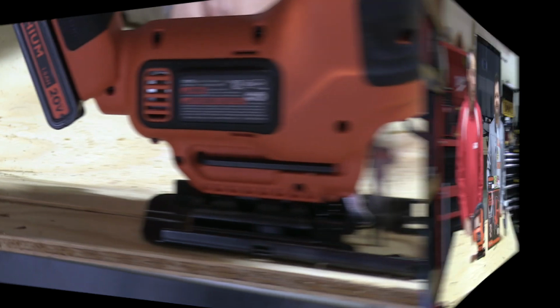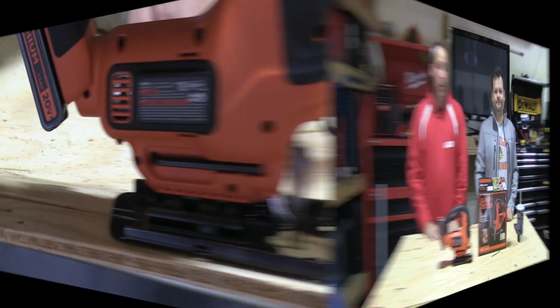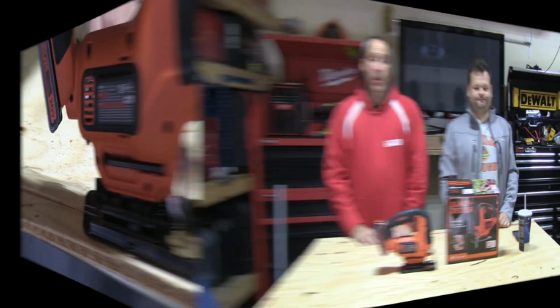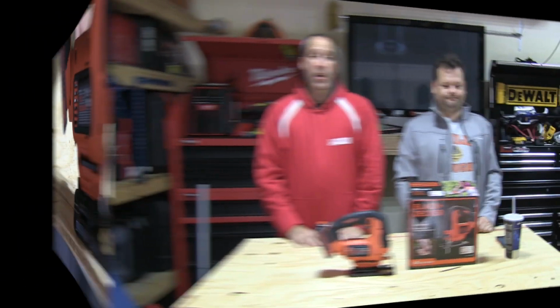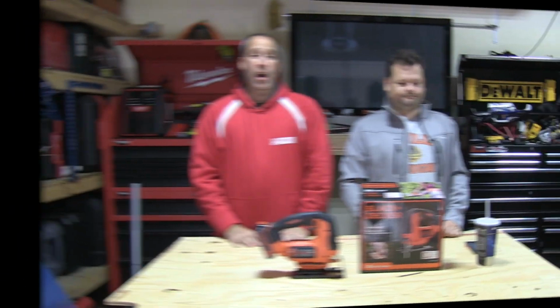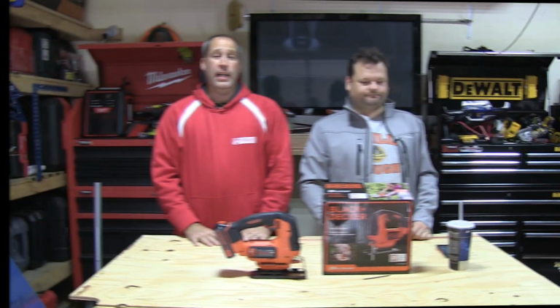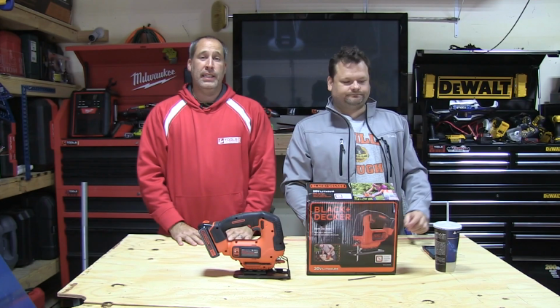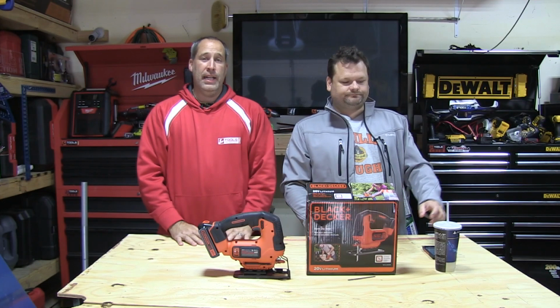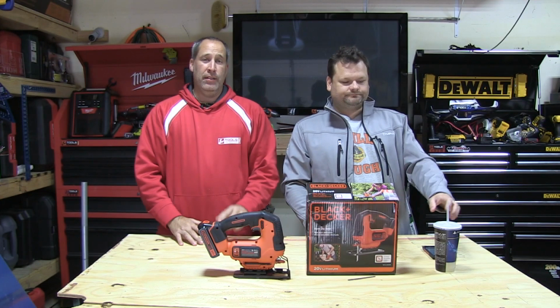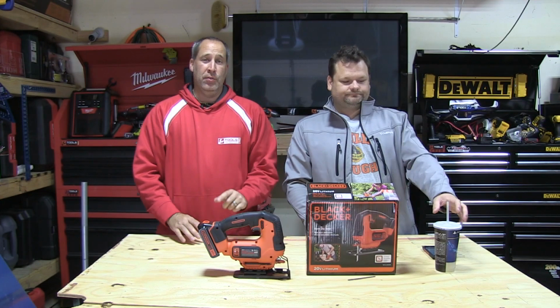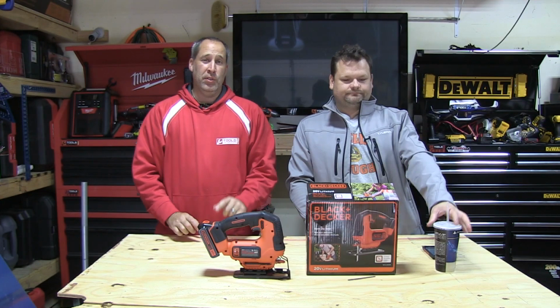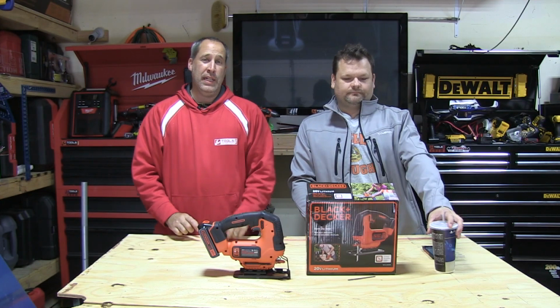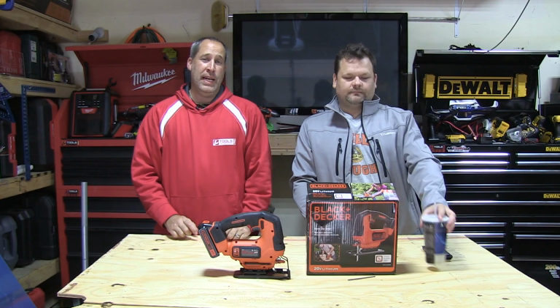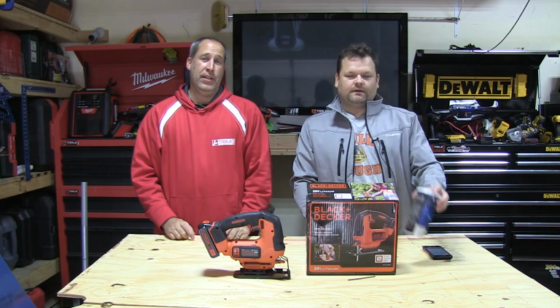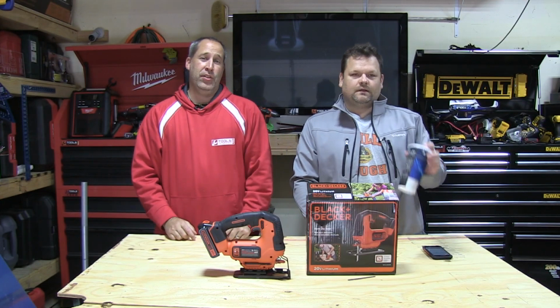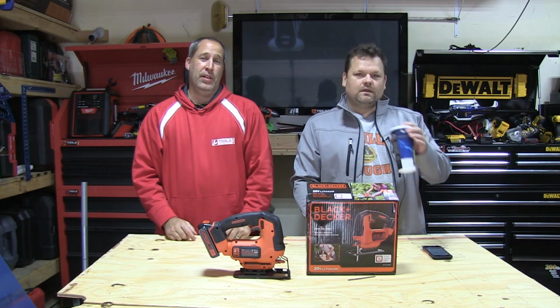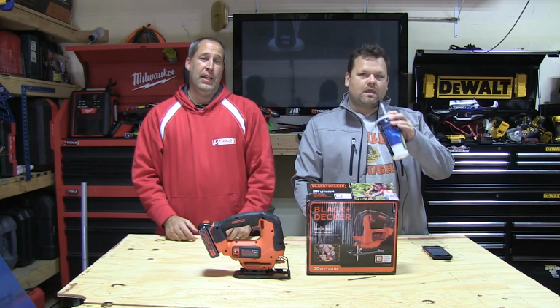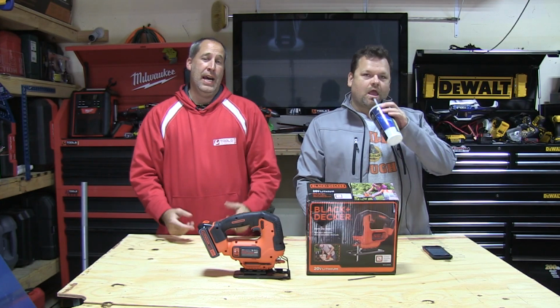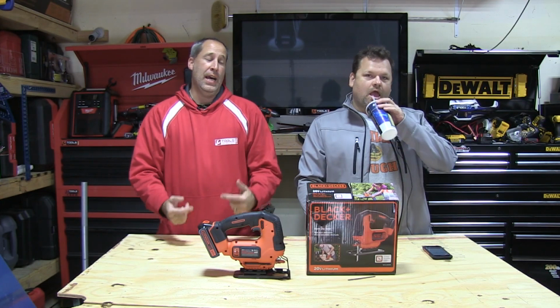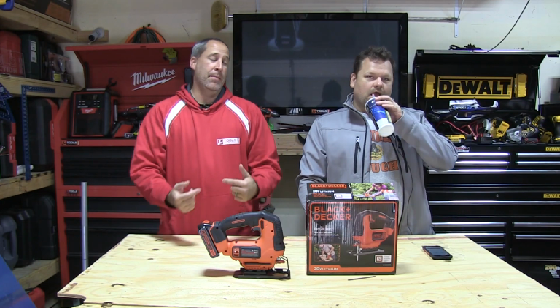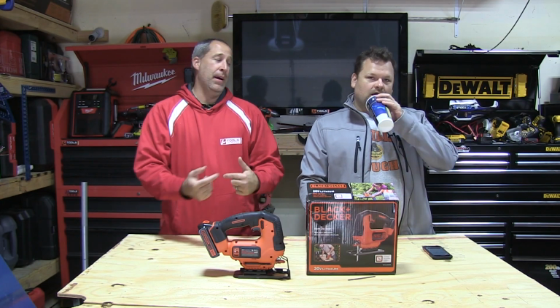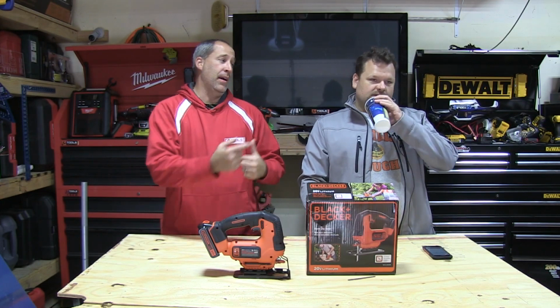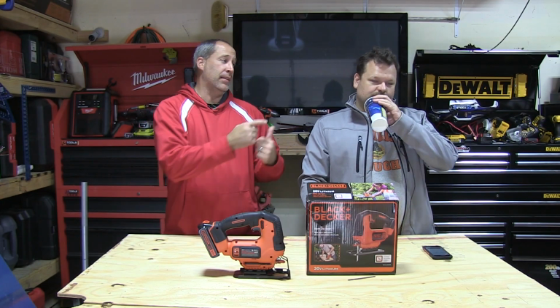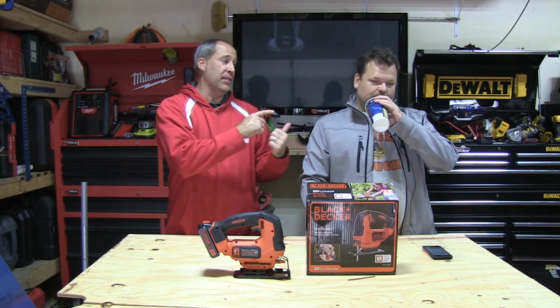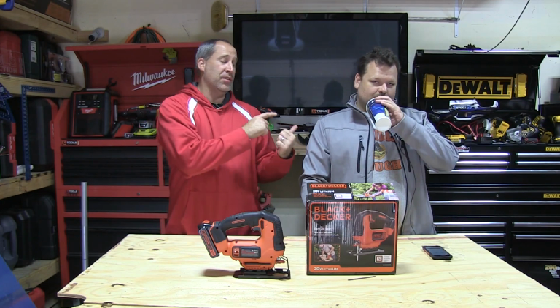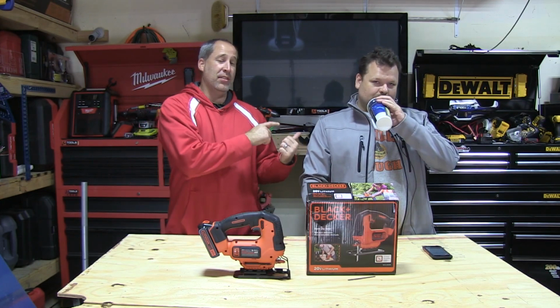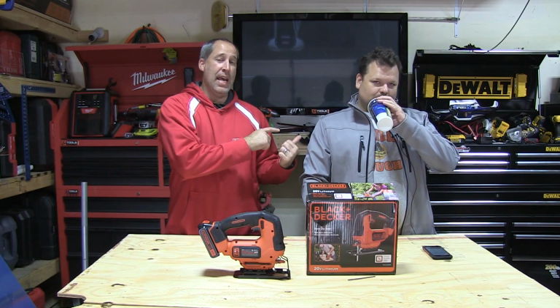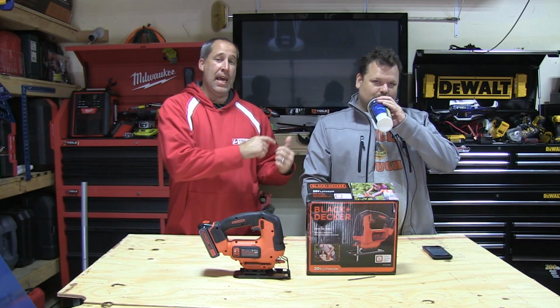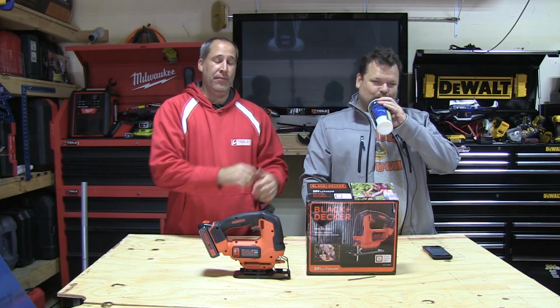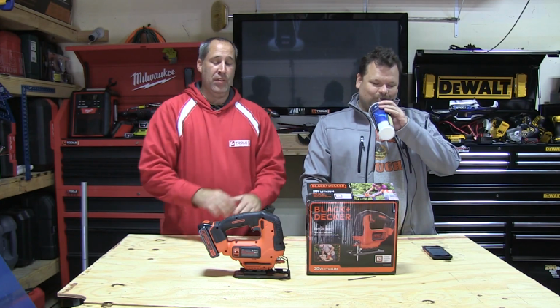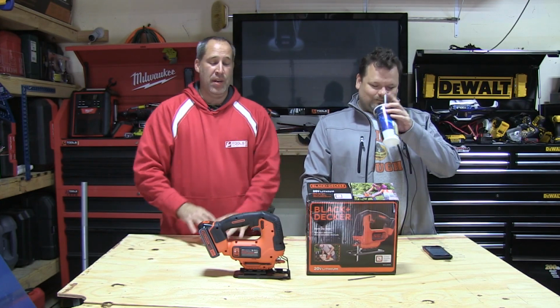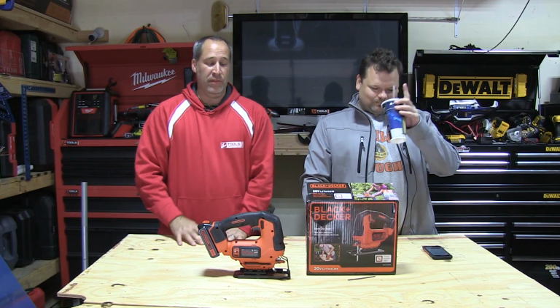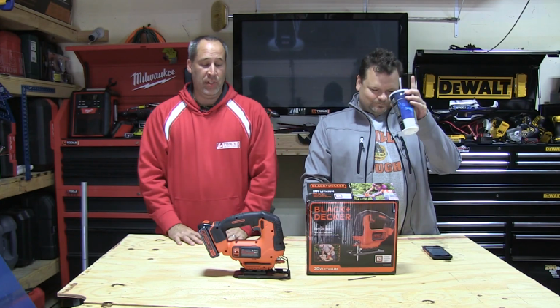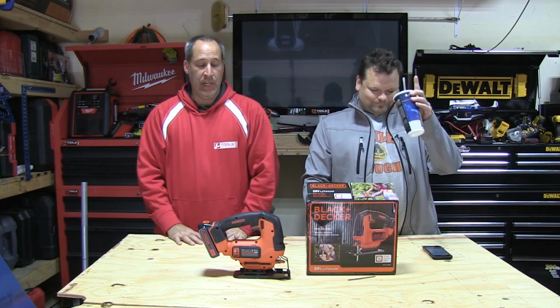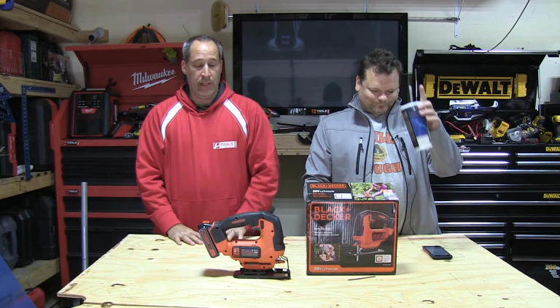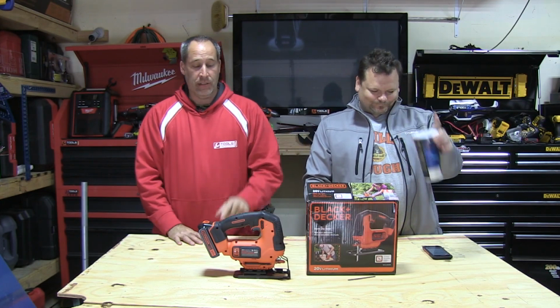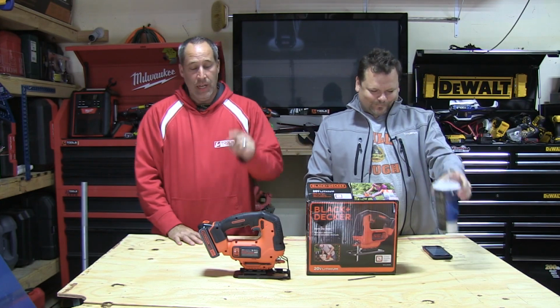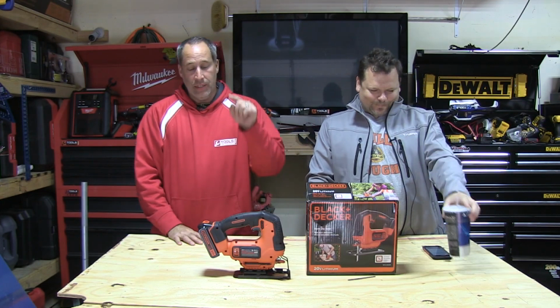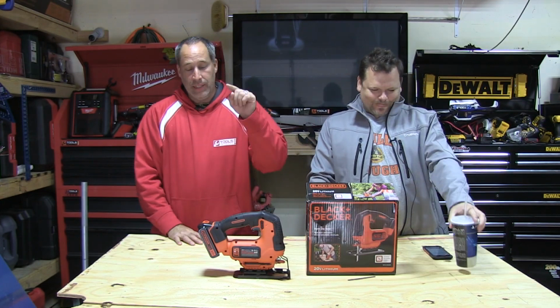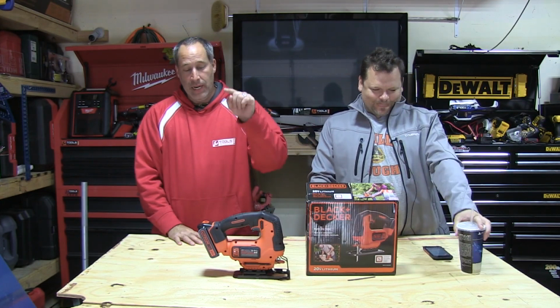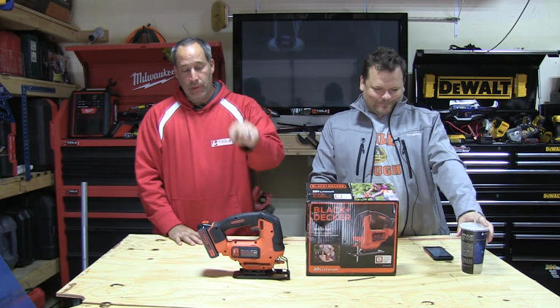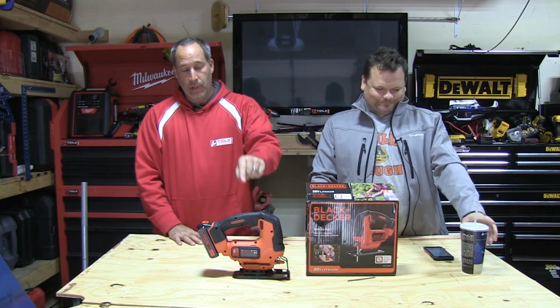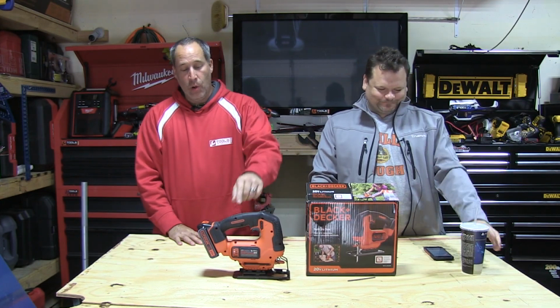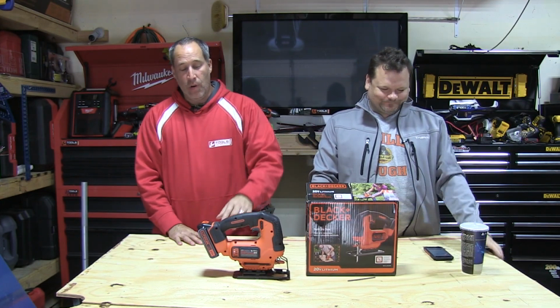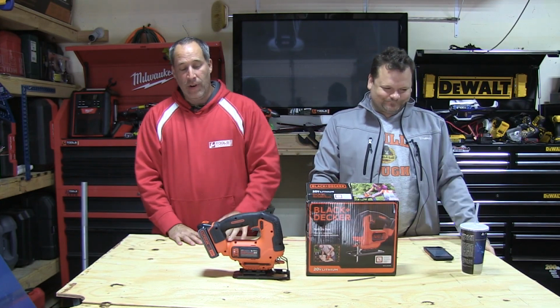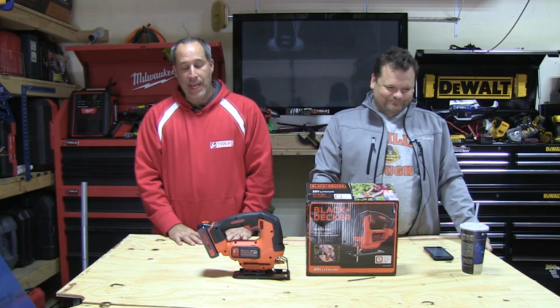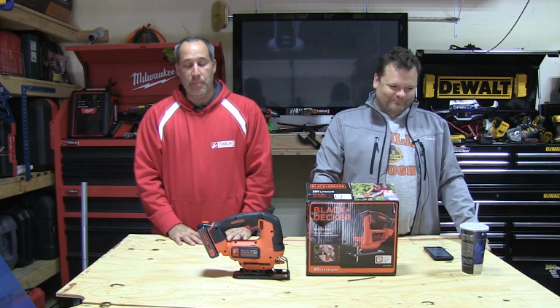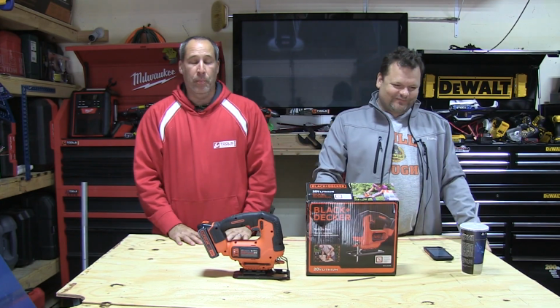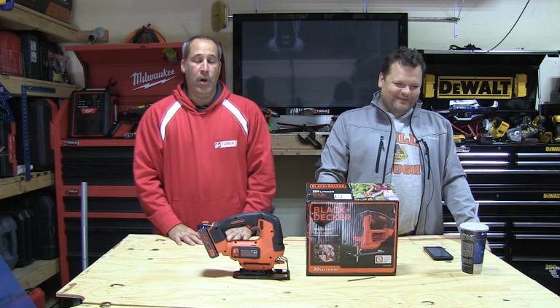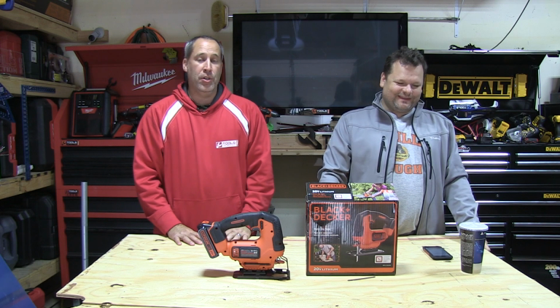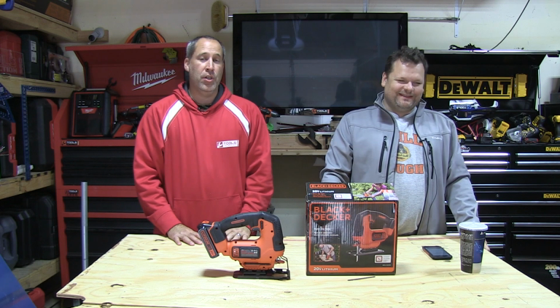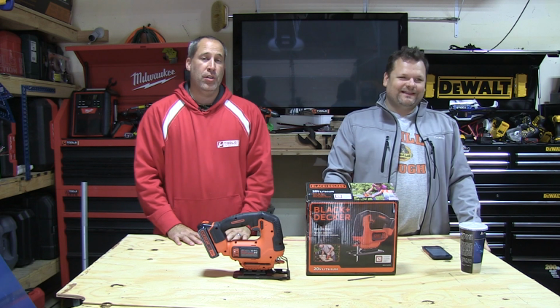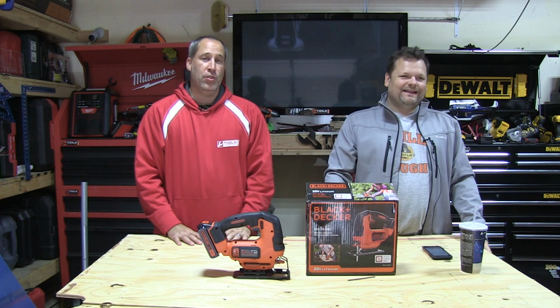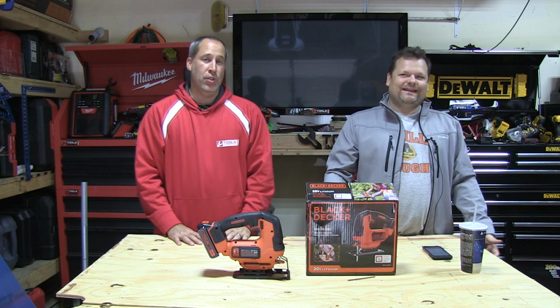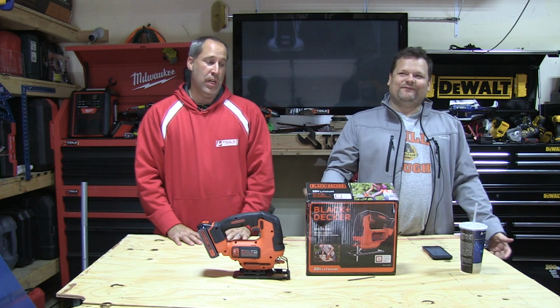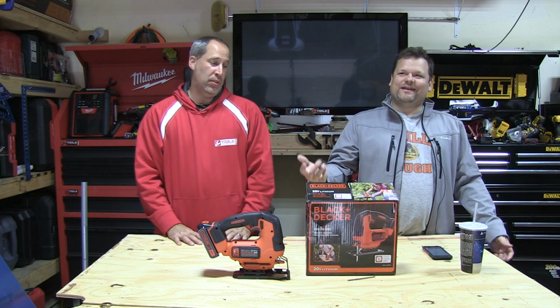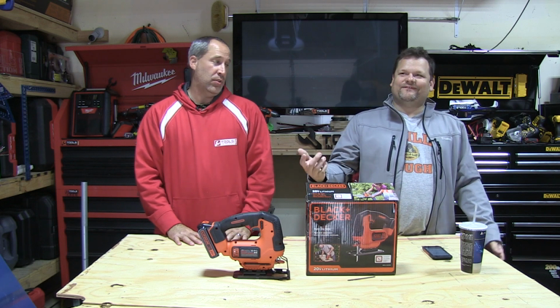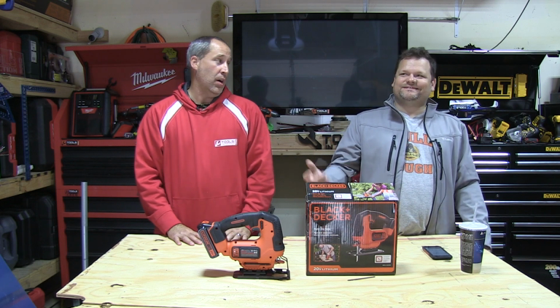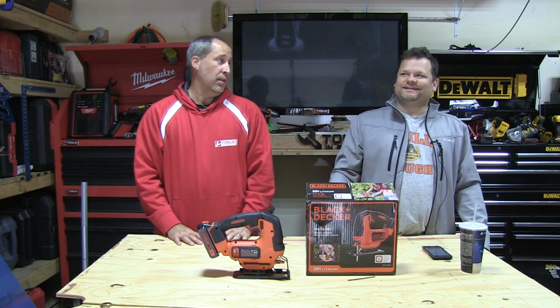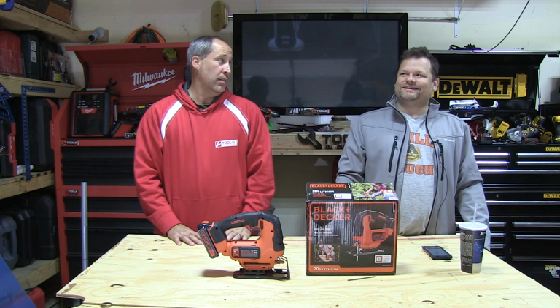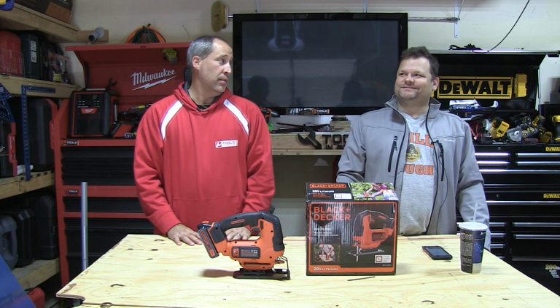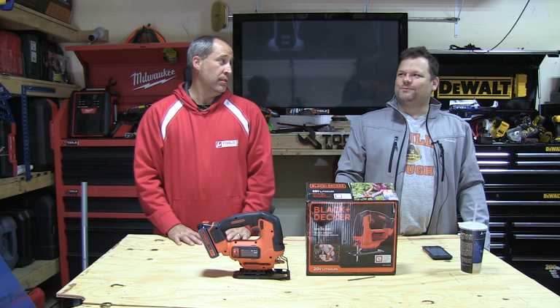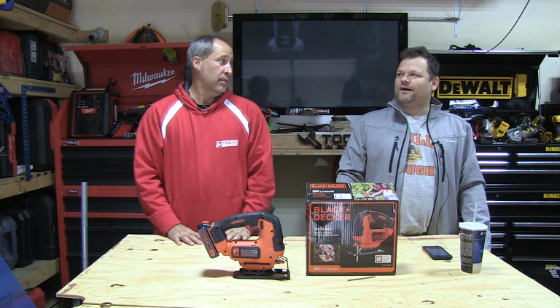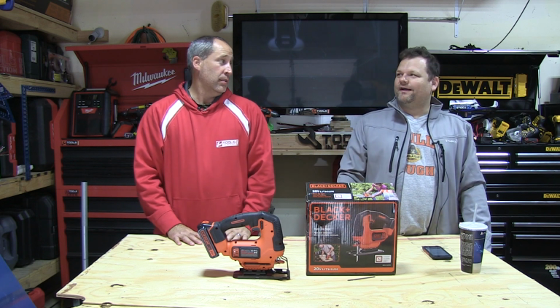All right, today on Tools in Action, I'm Eric, this is Dan. Today we're going to go over a budget jigsaw.